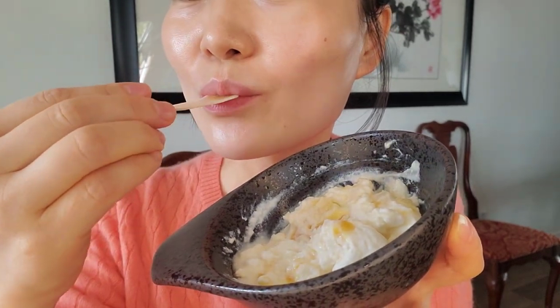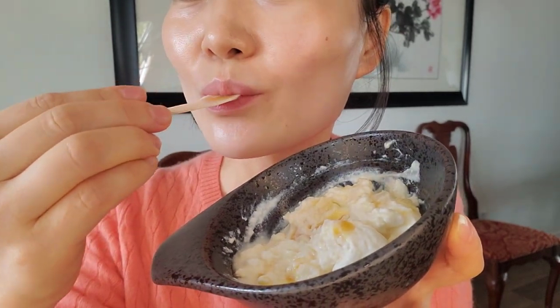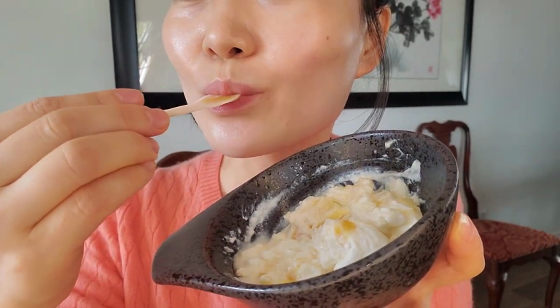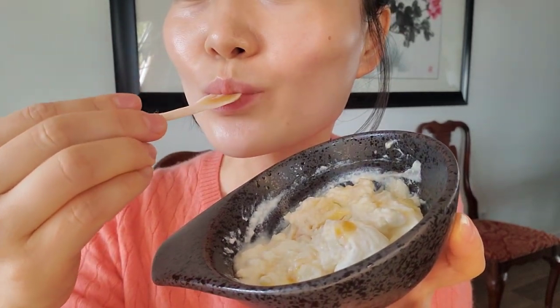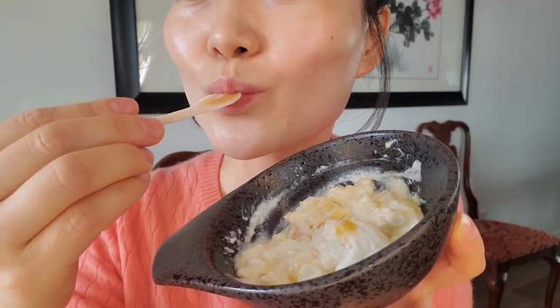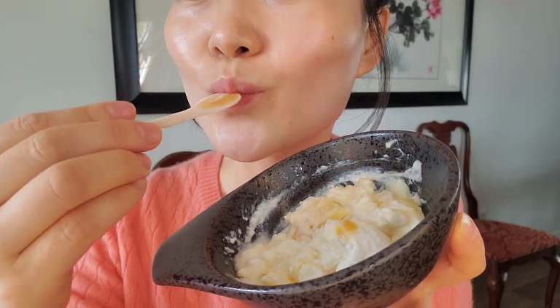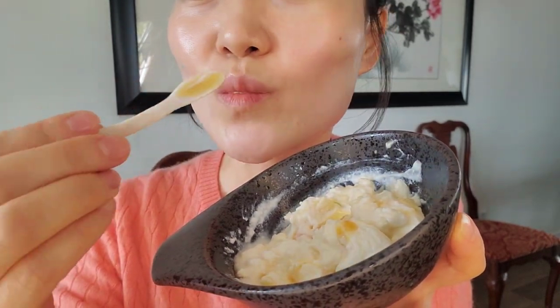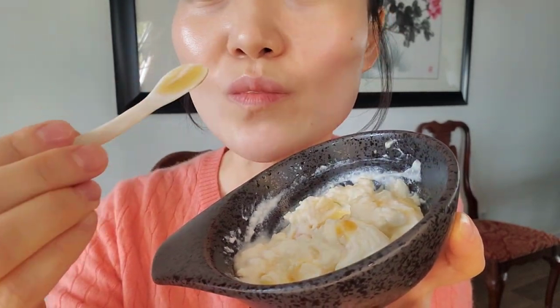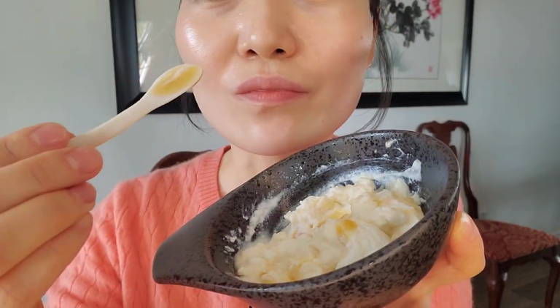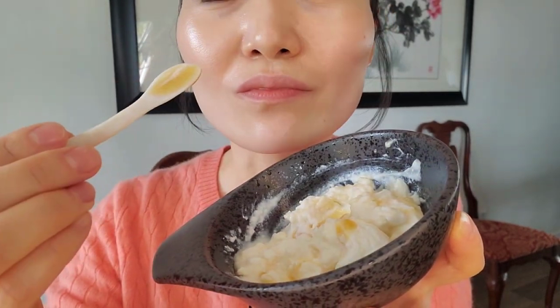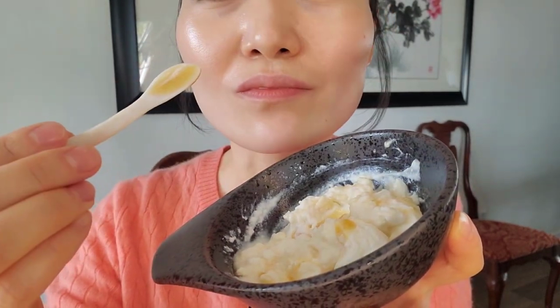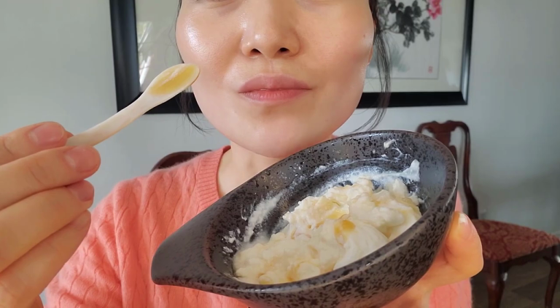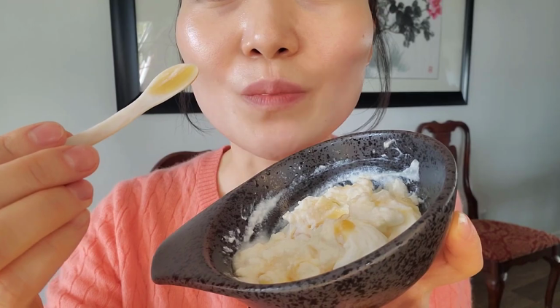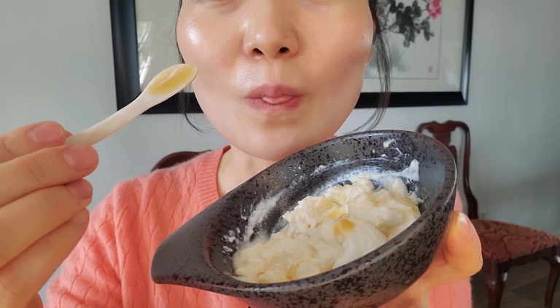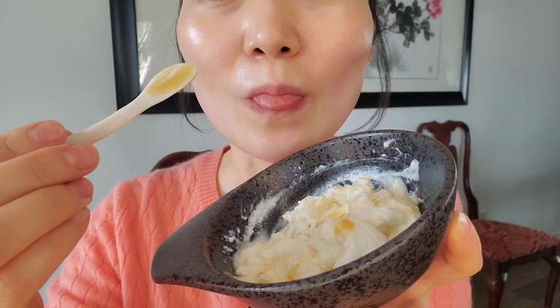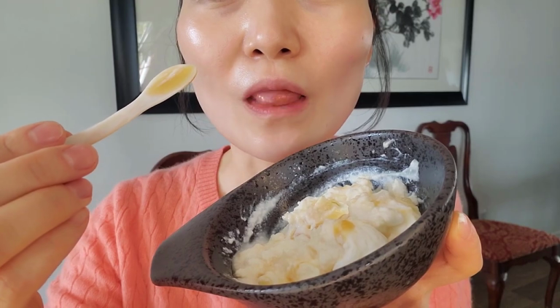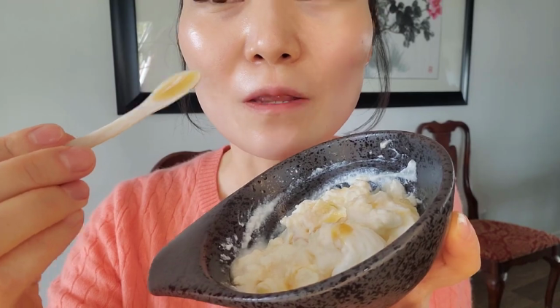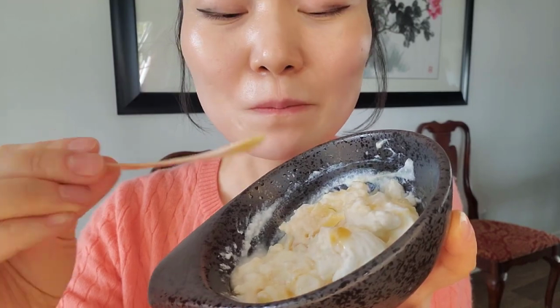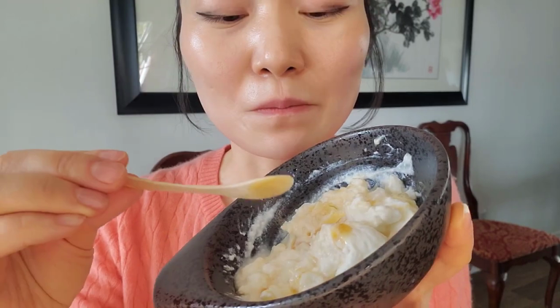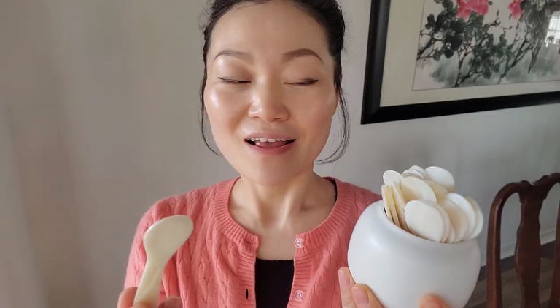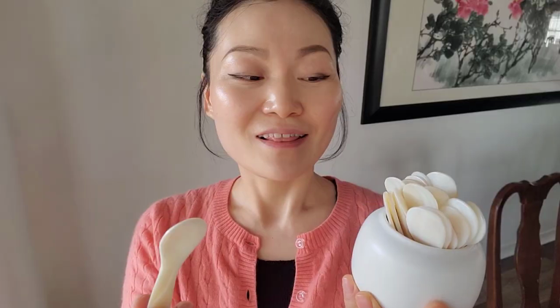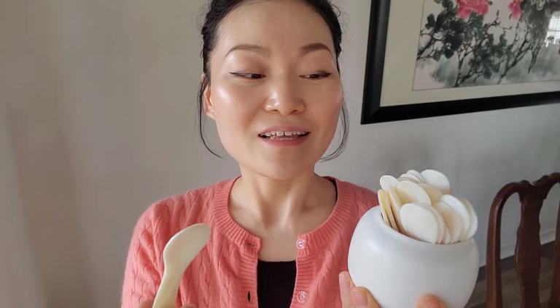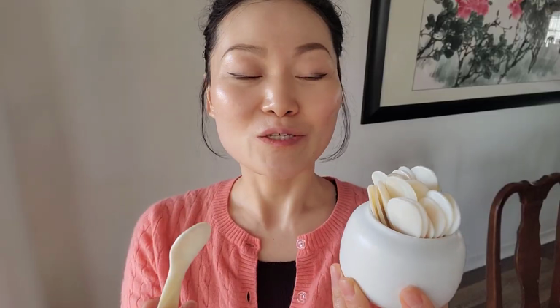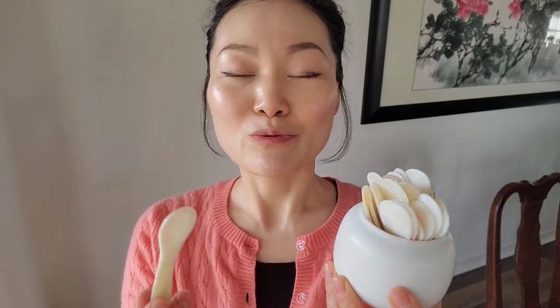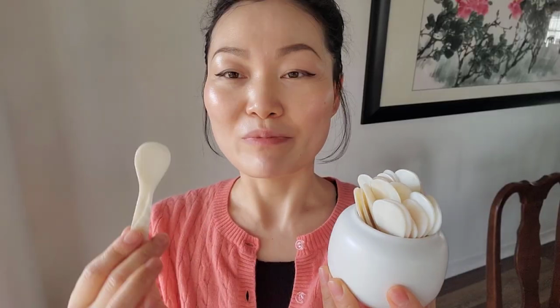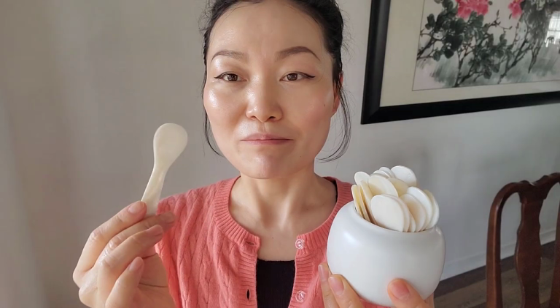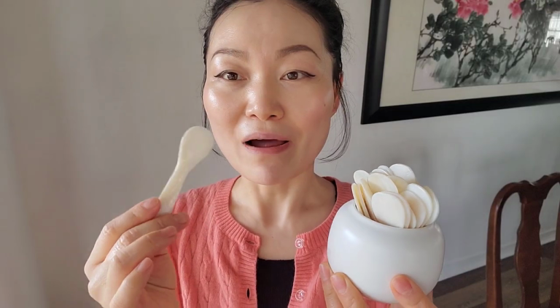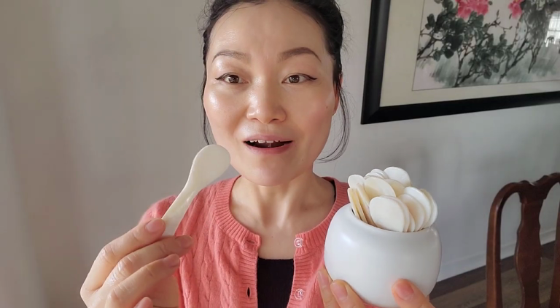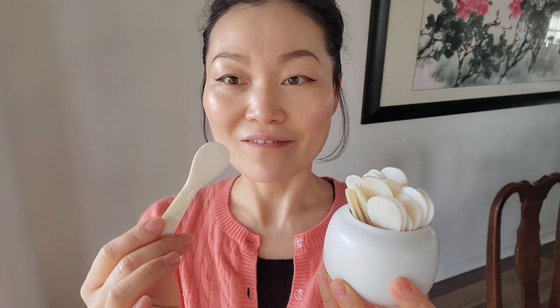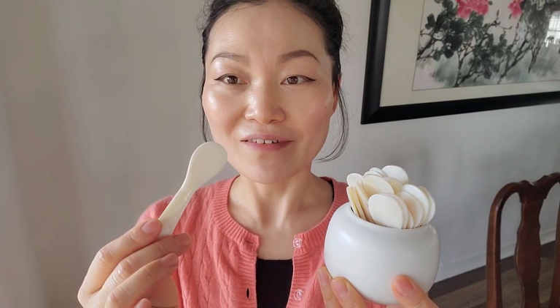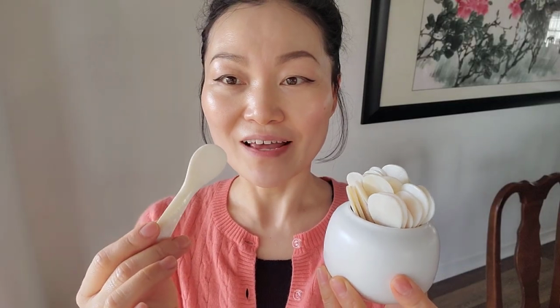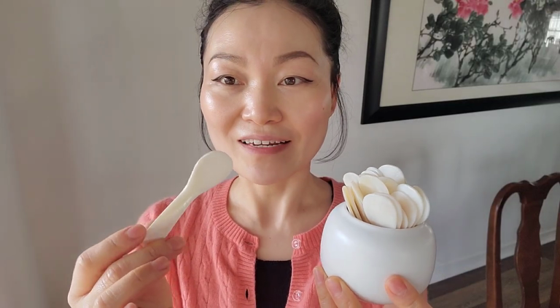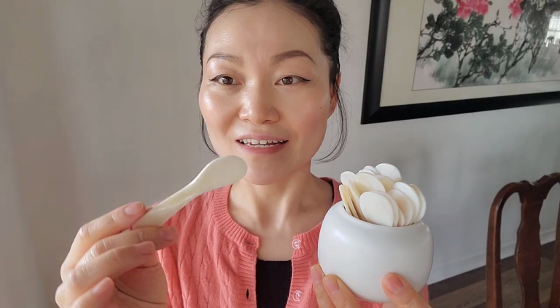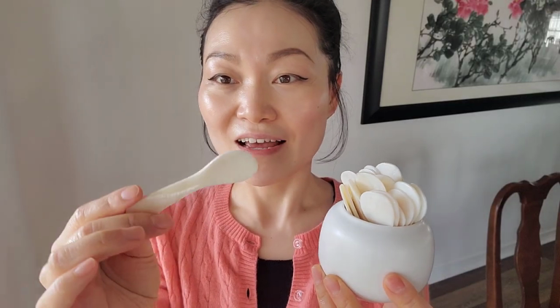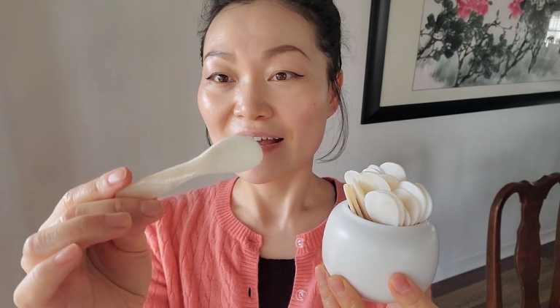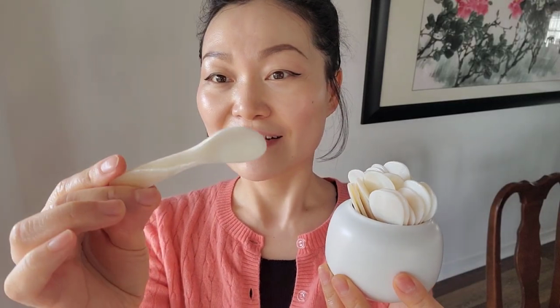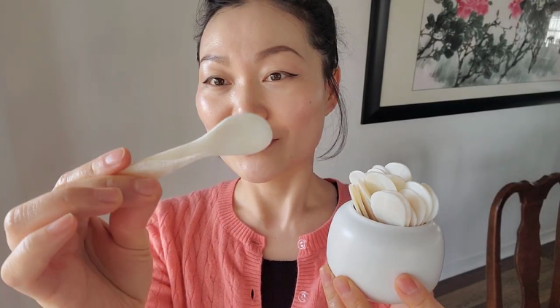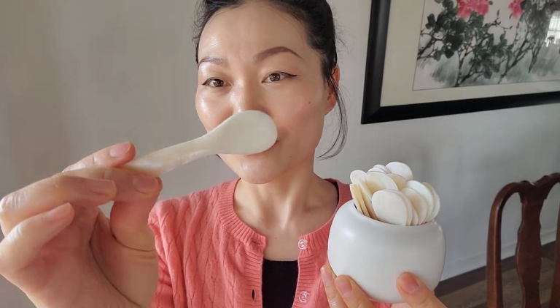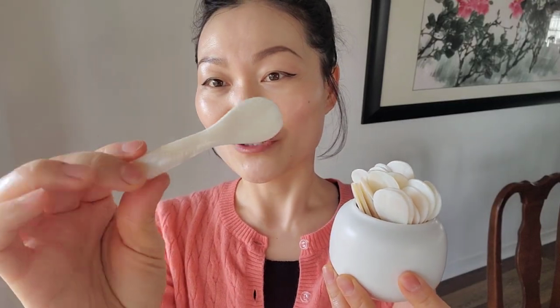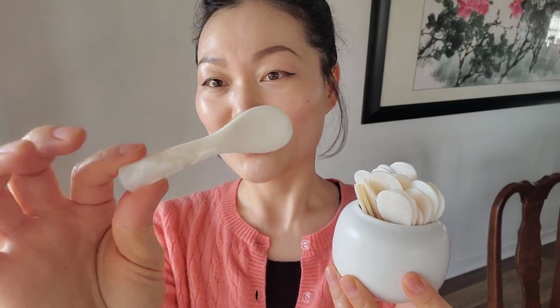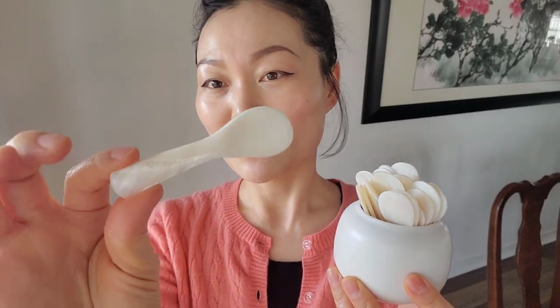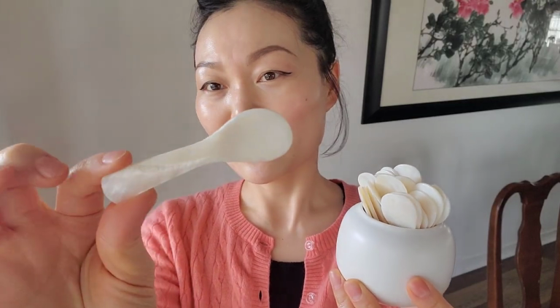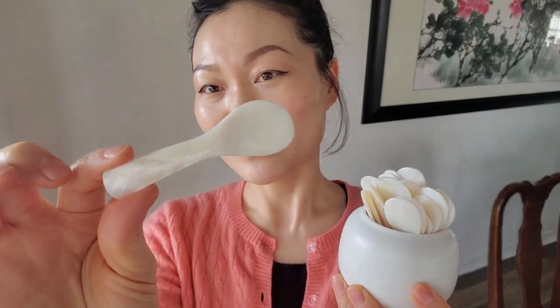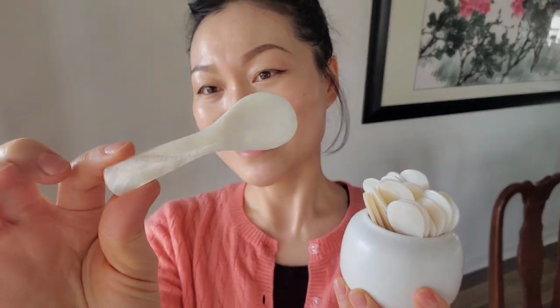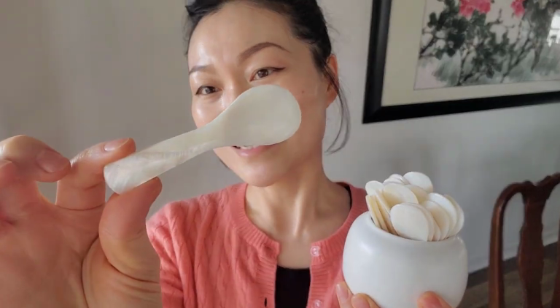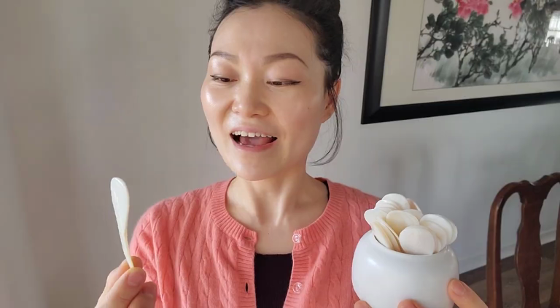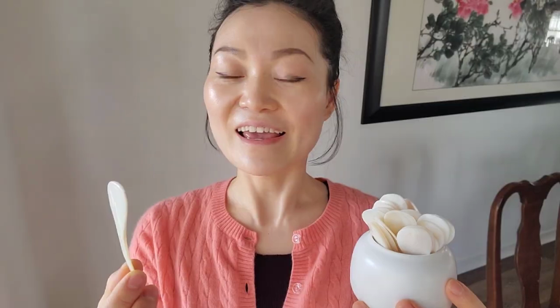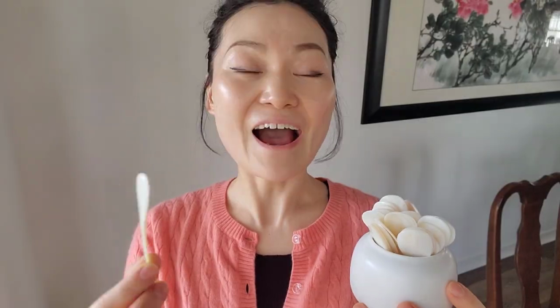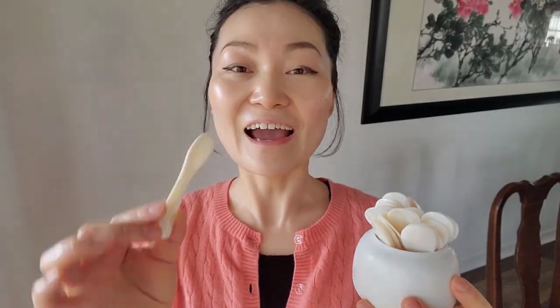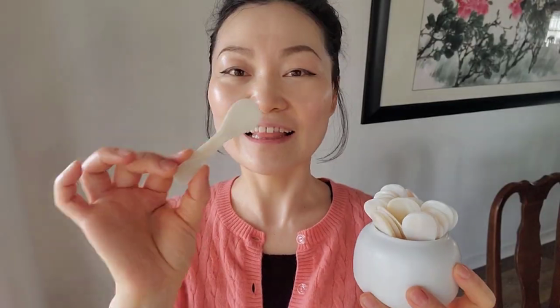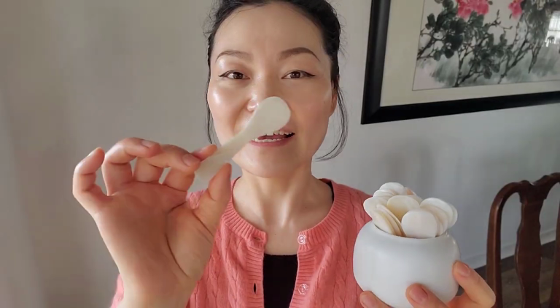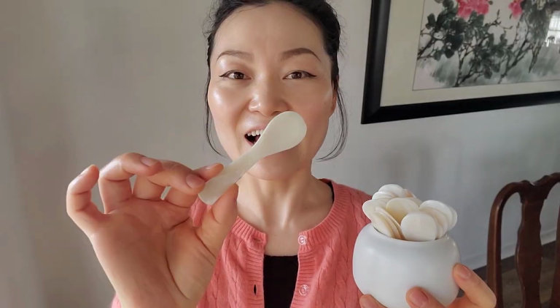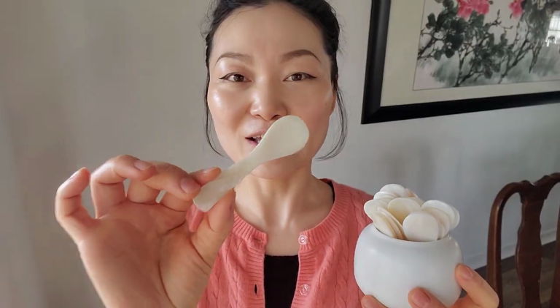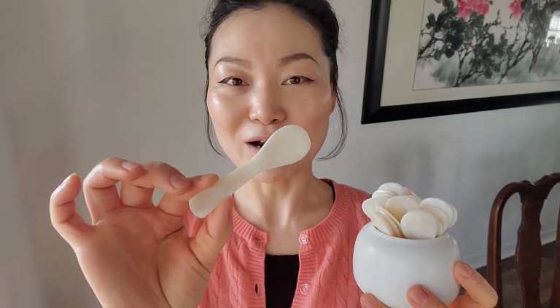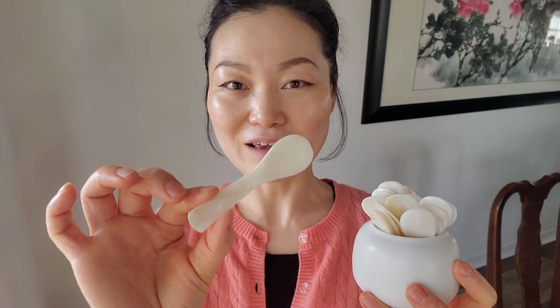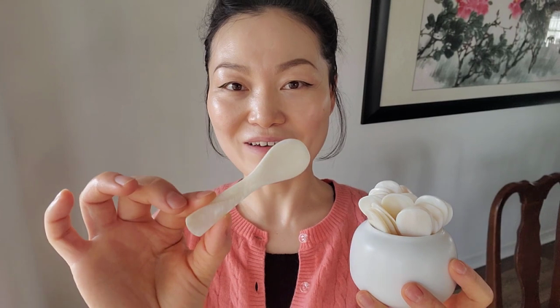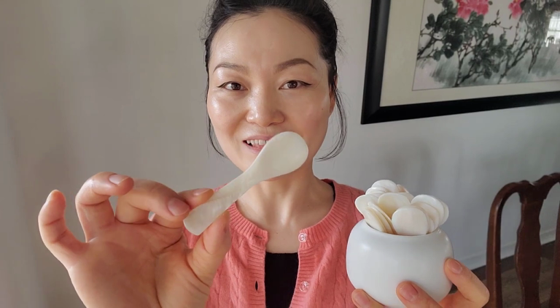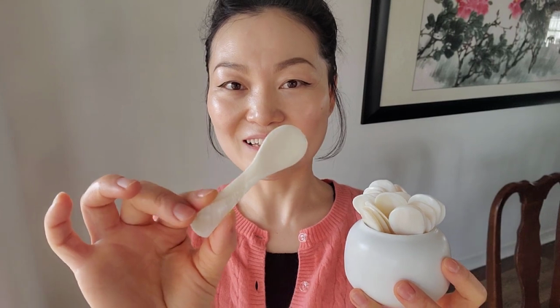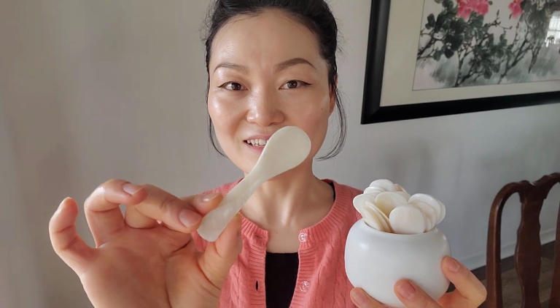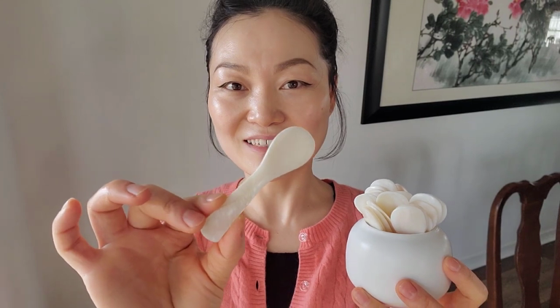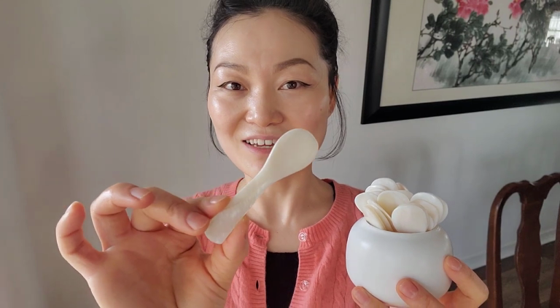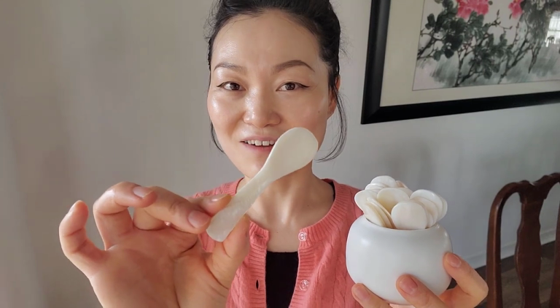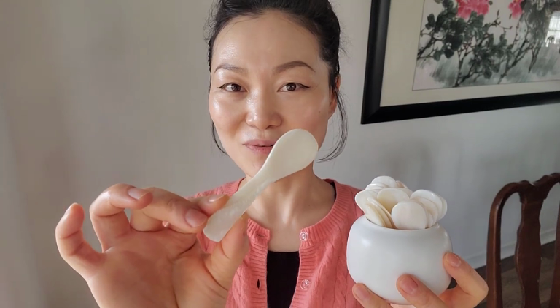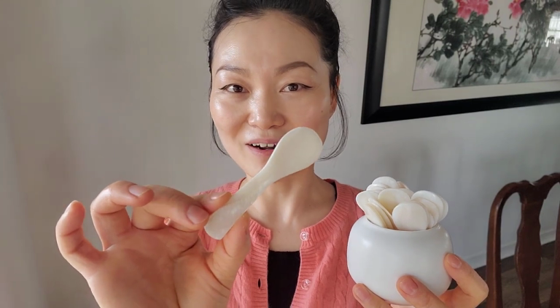Whenever I have guests over, these would be perfect dessert spoons. I highly, highly recommend this to everyone.